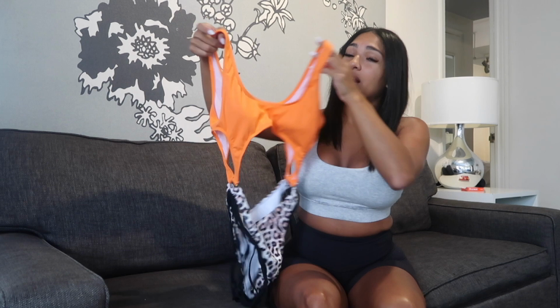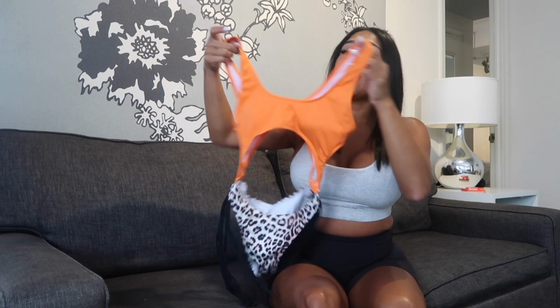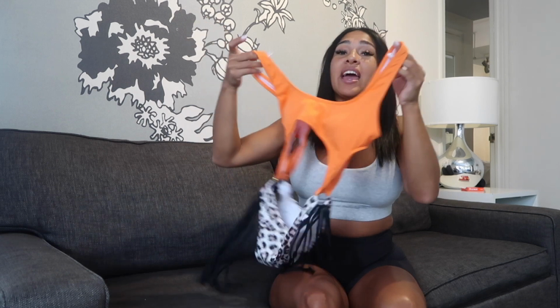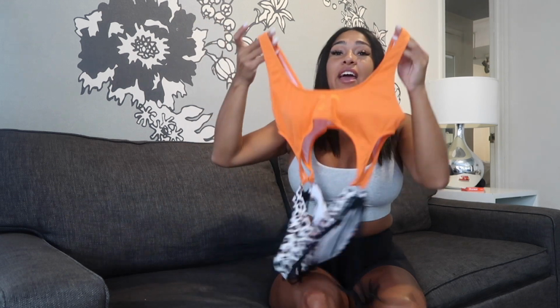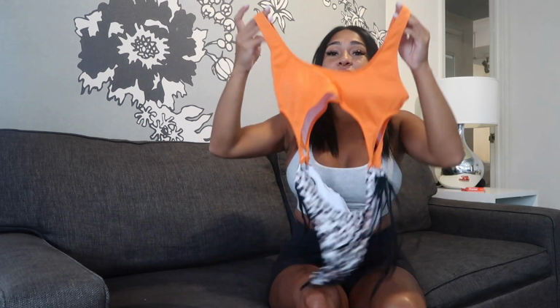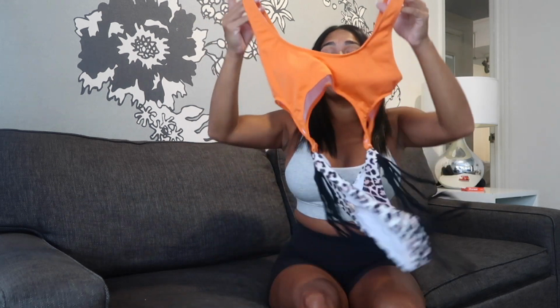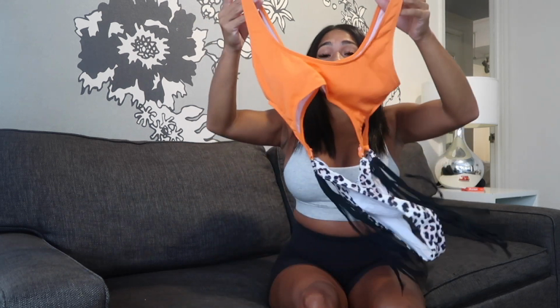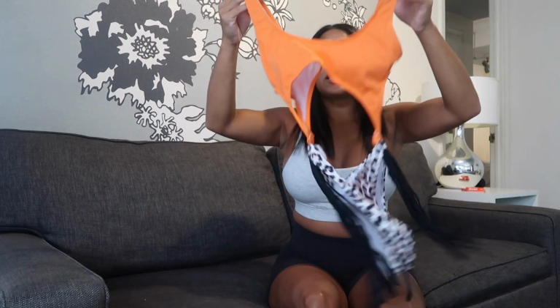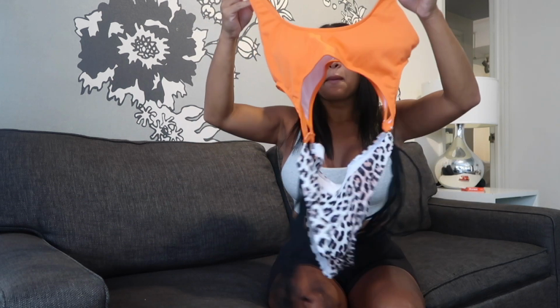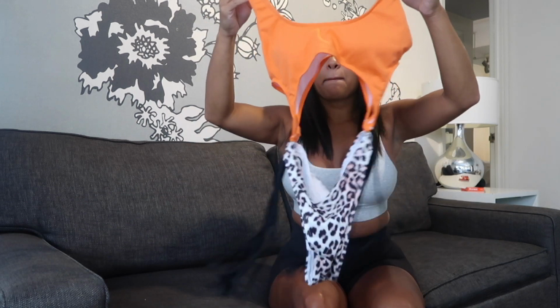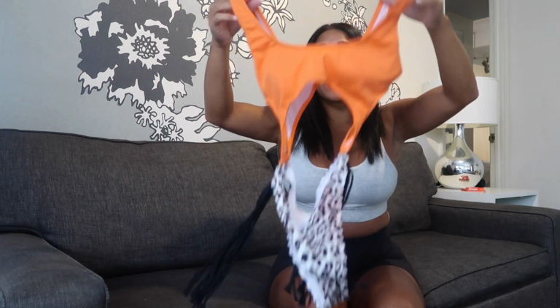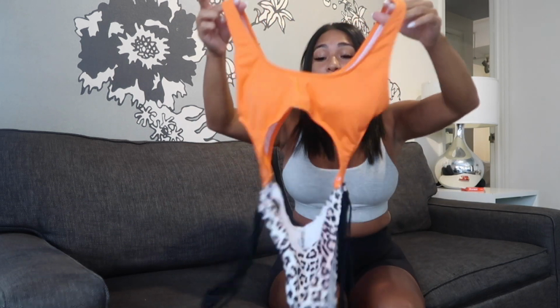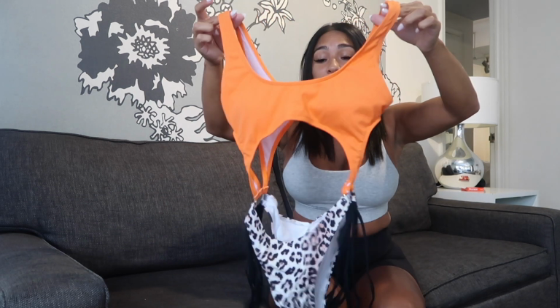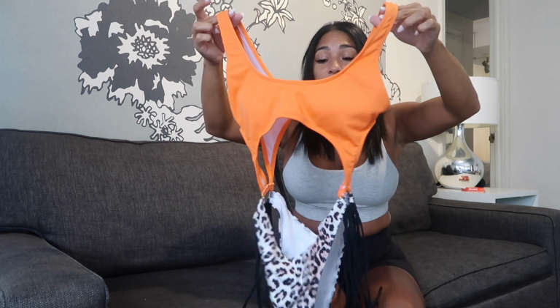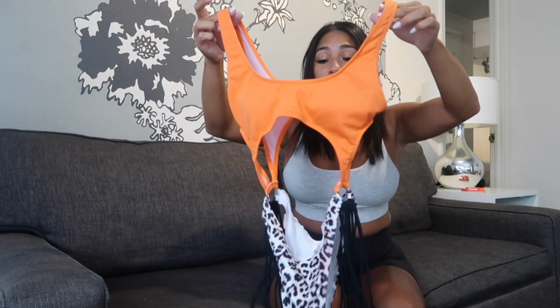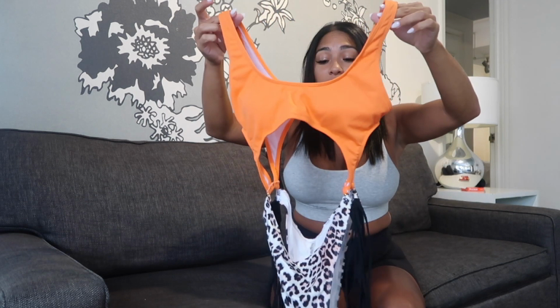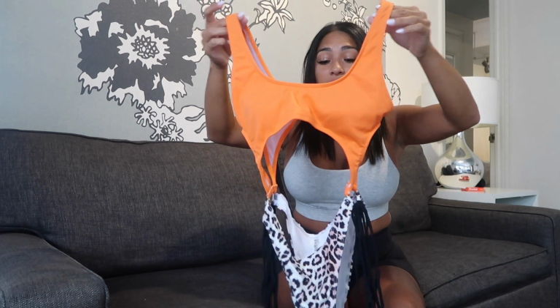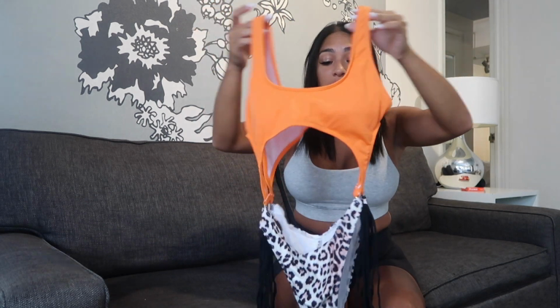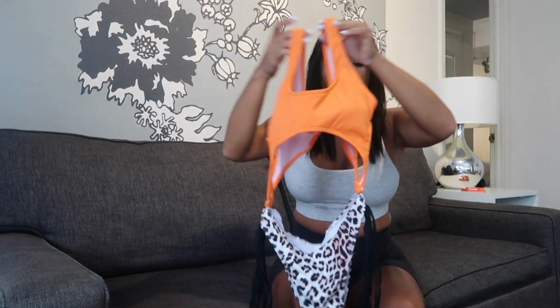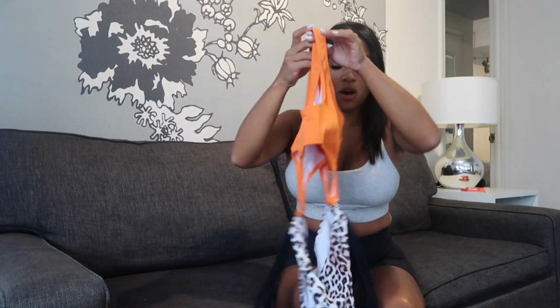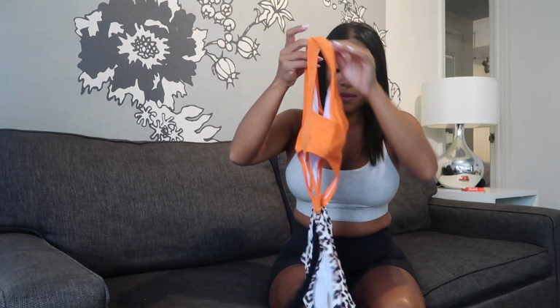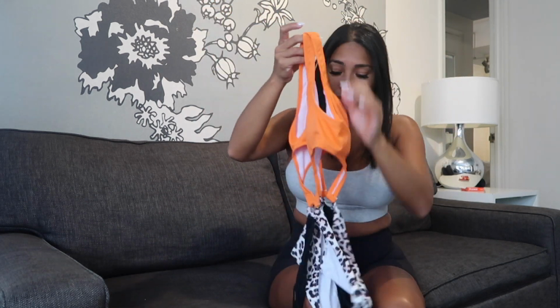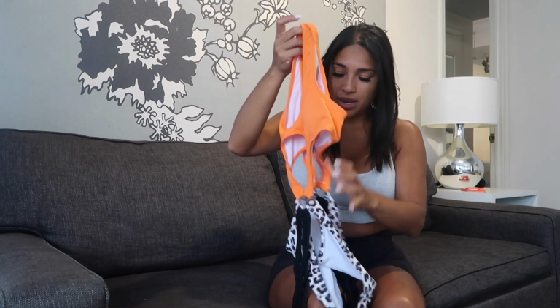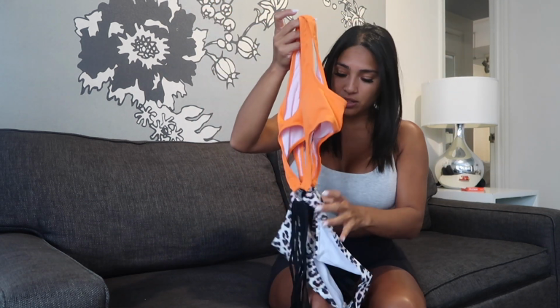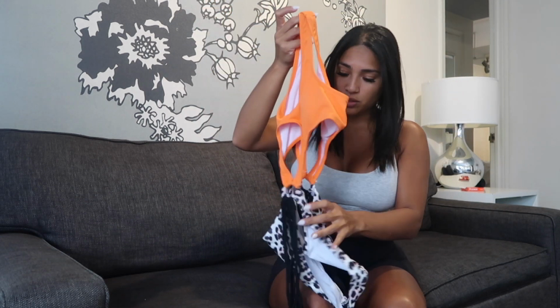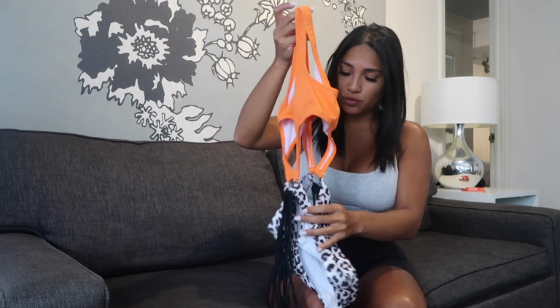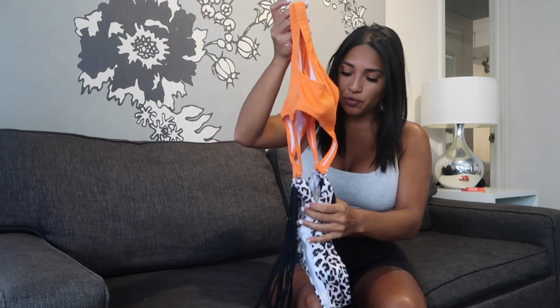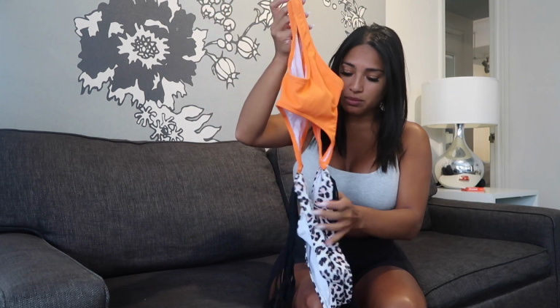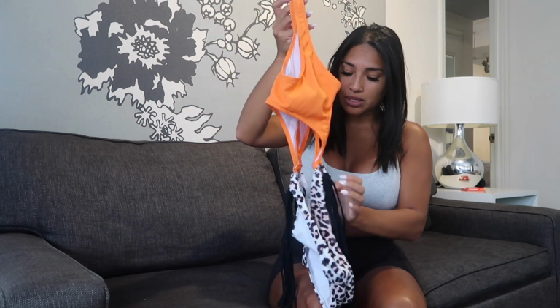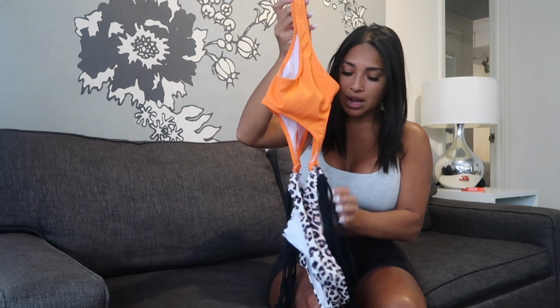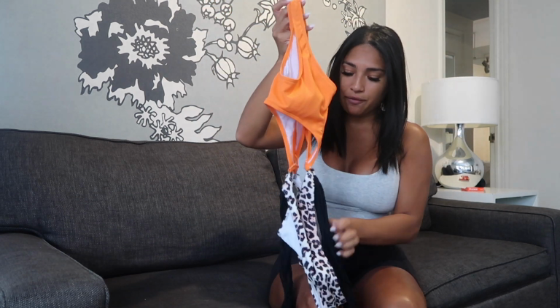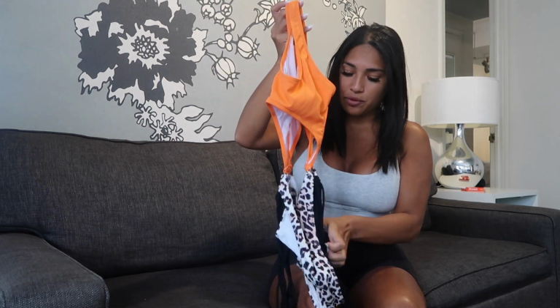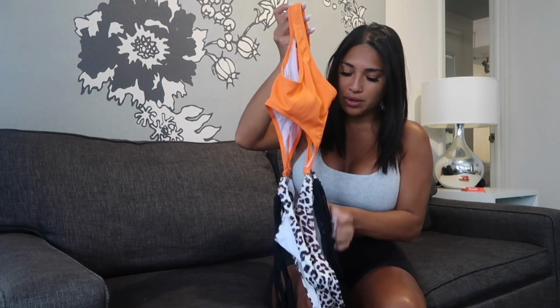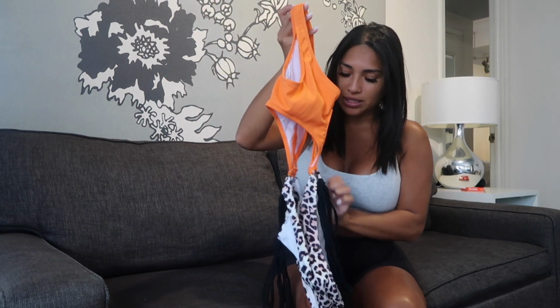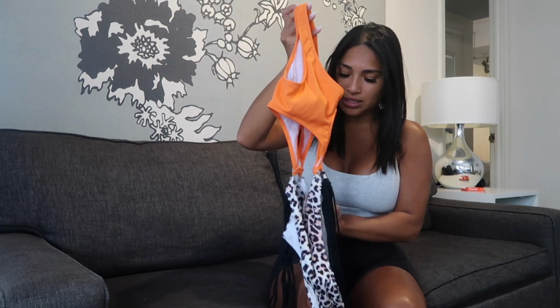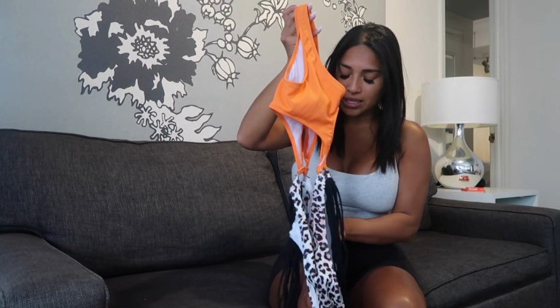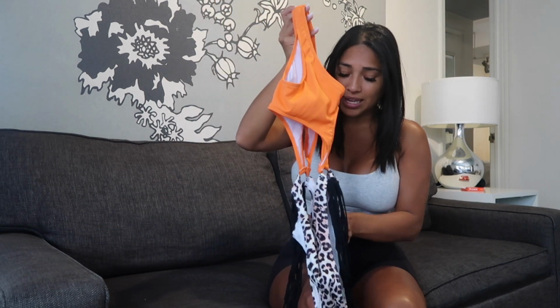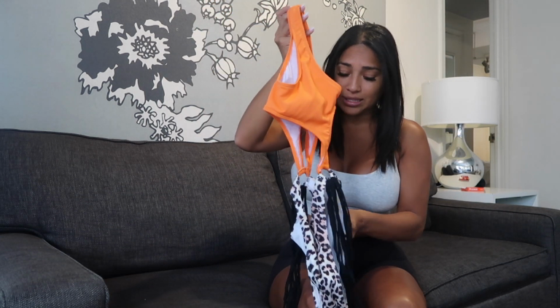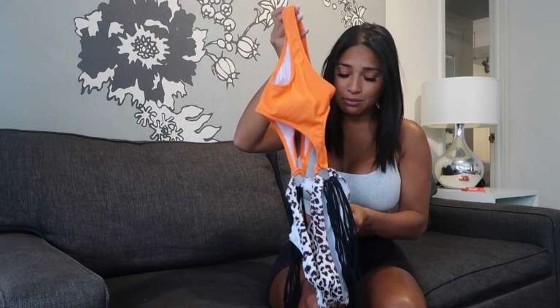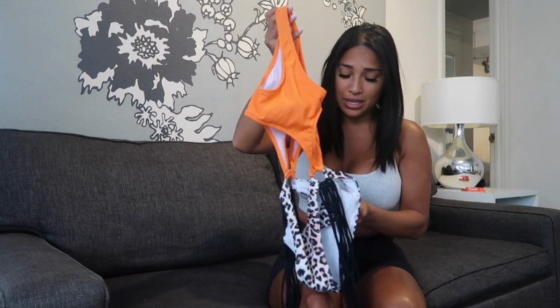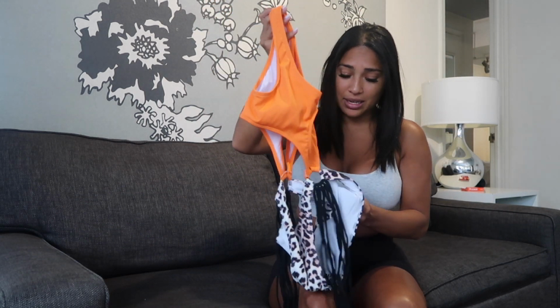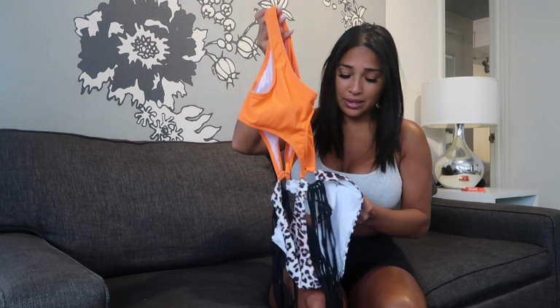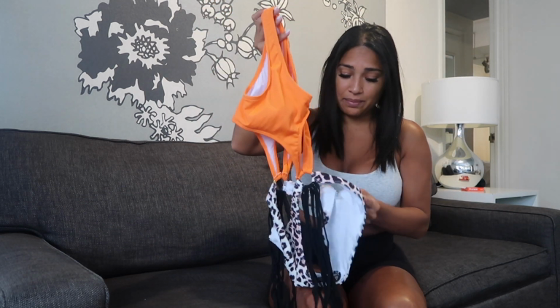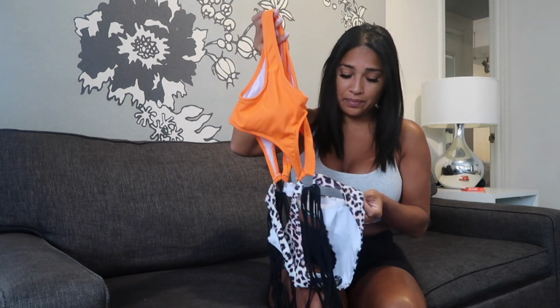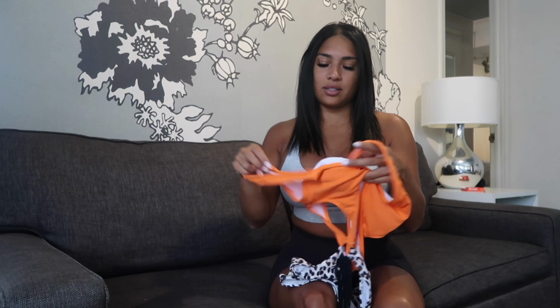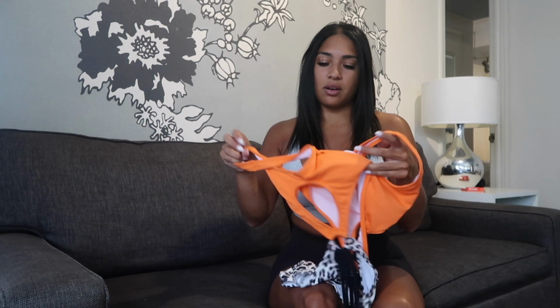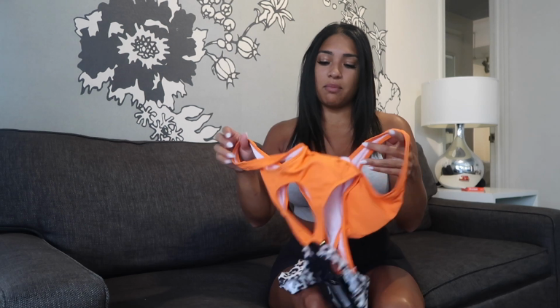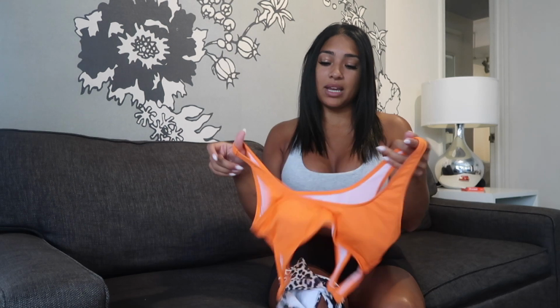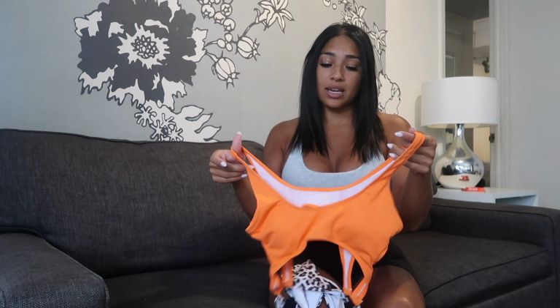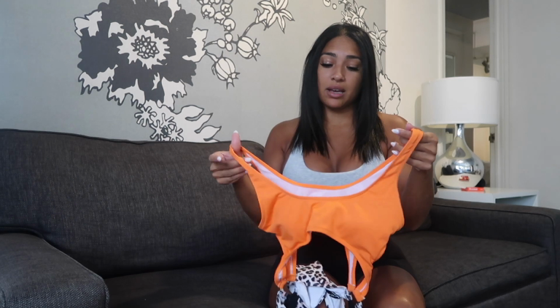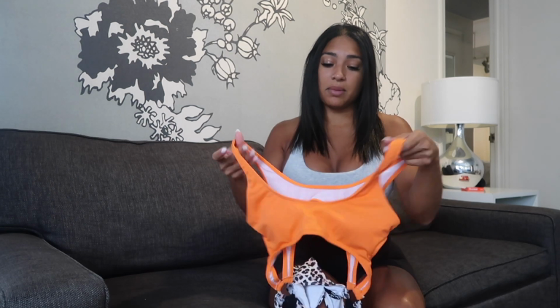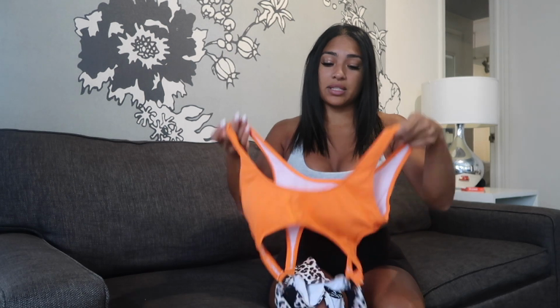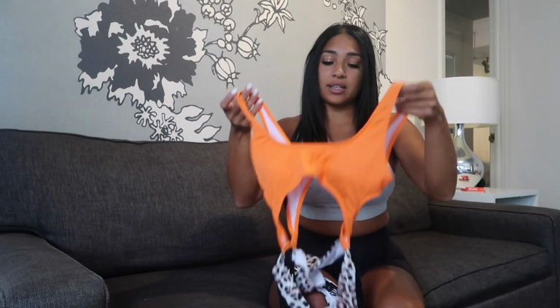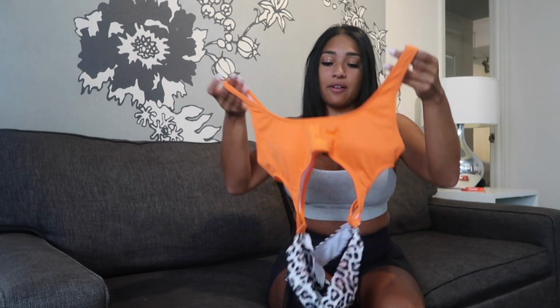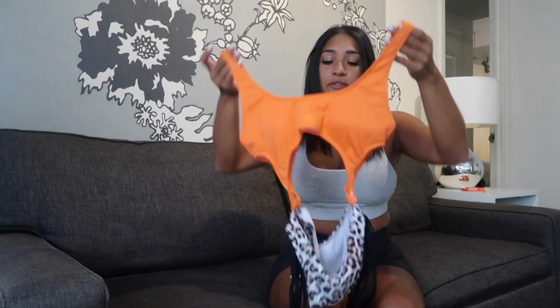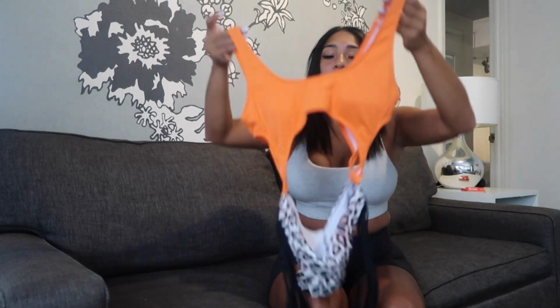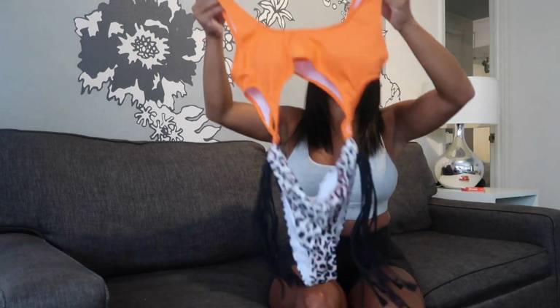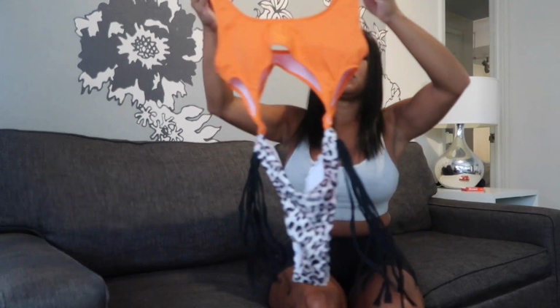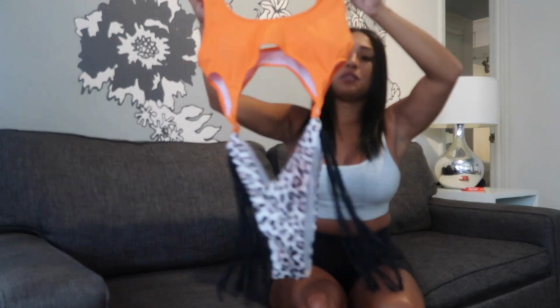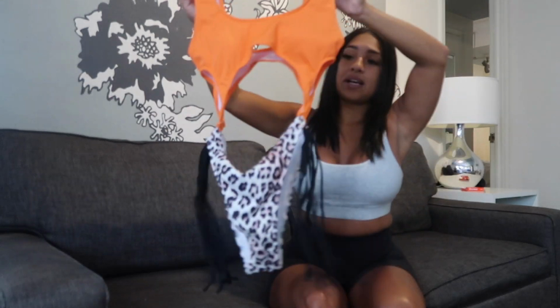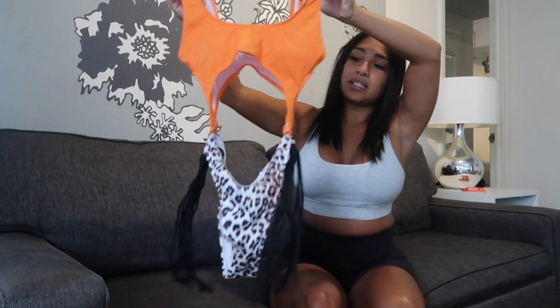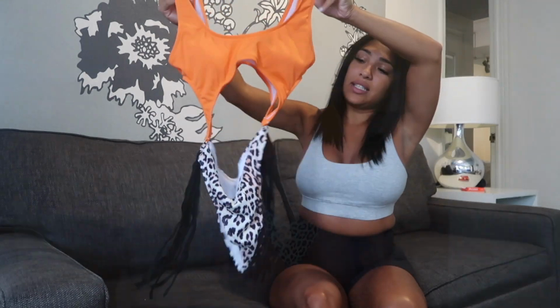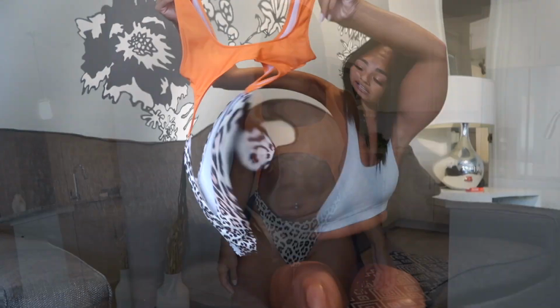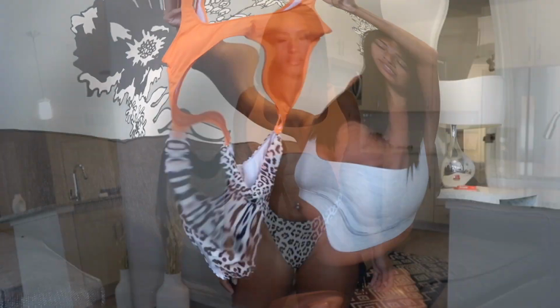It fits perfectly, you guys. All my bathing suits from Zaful are a size medium, and medium in Zaful is a US 6.